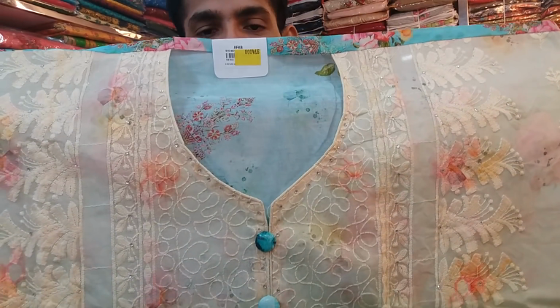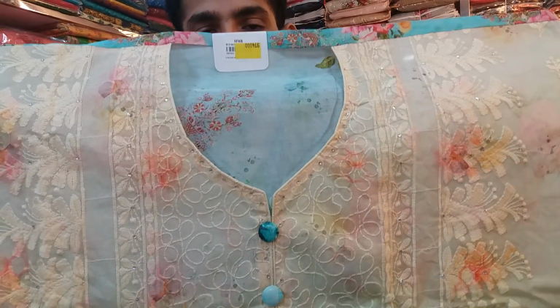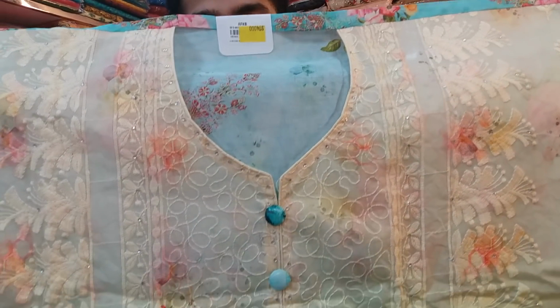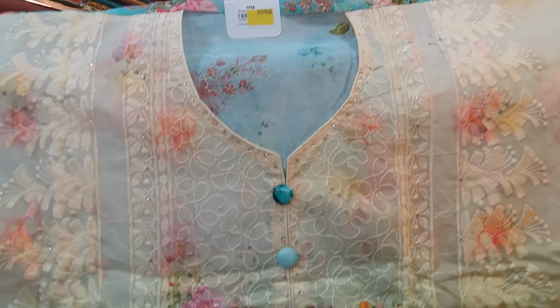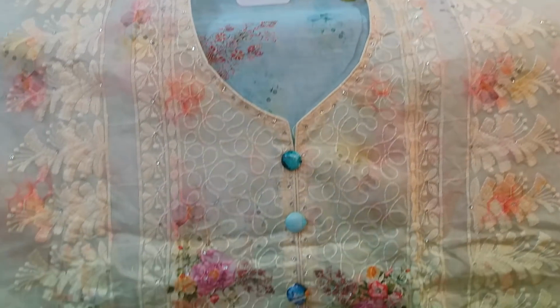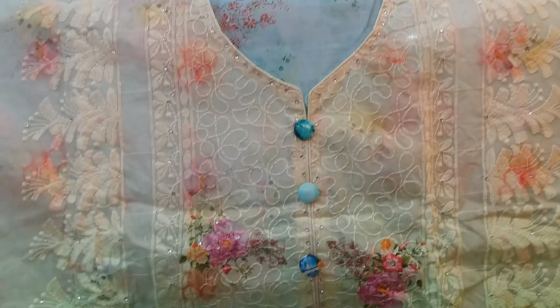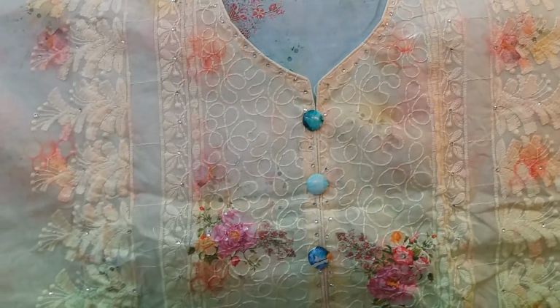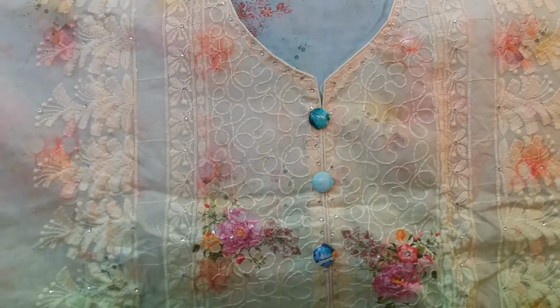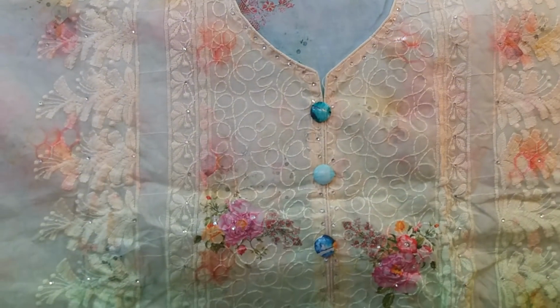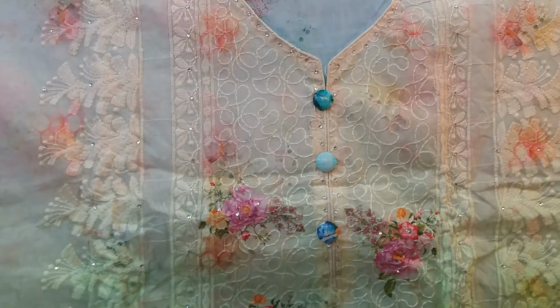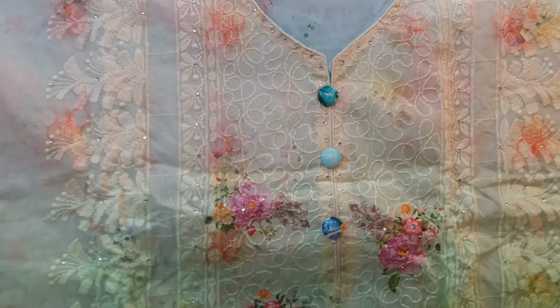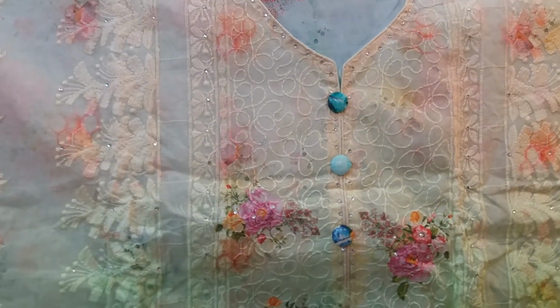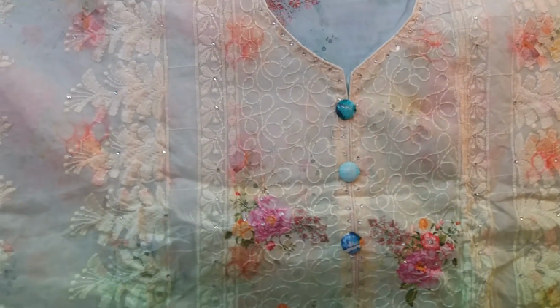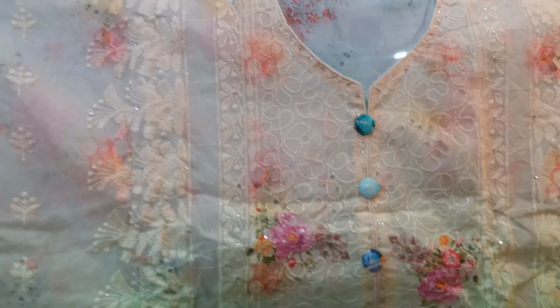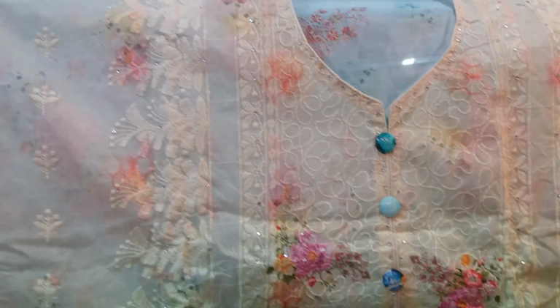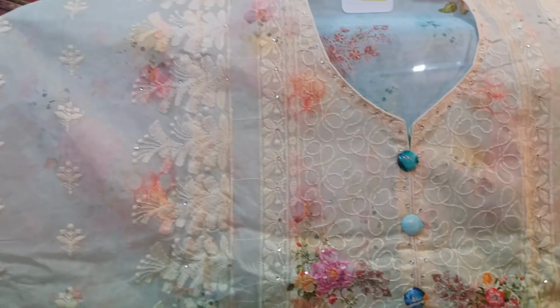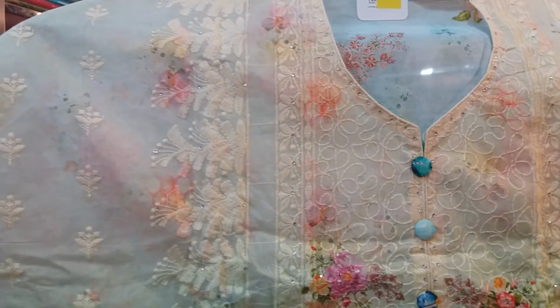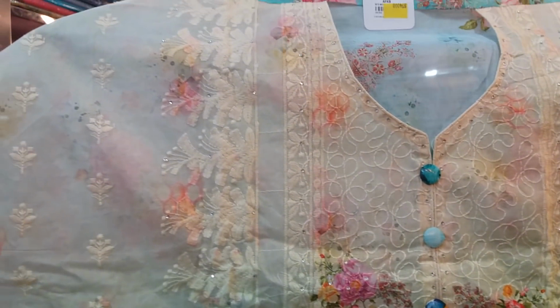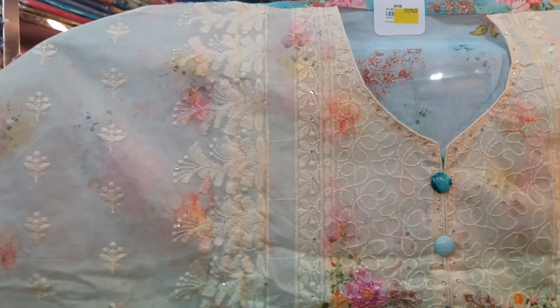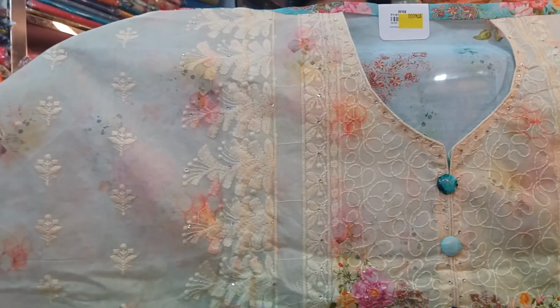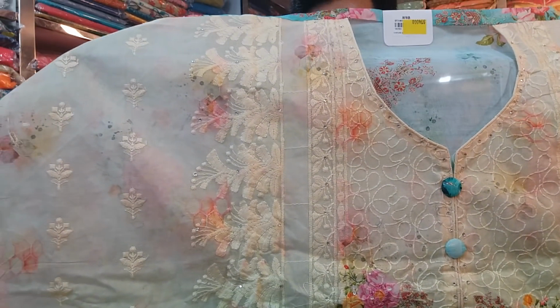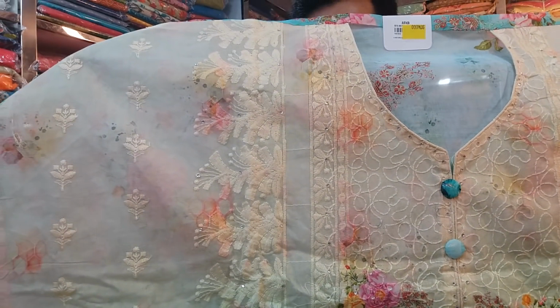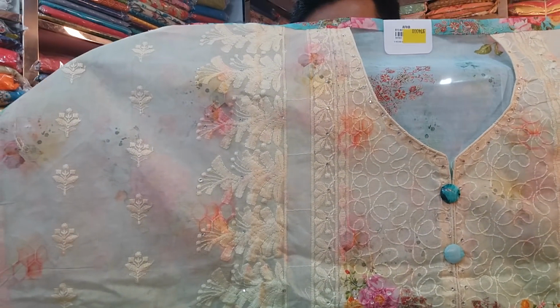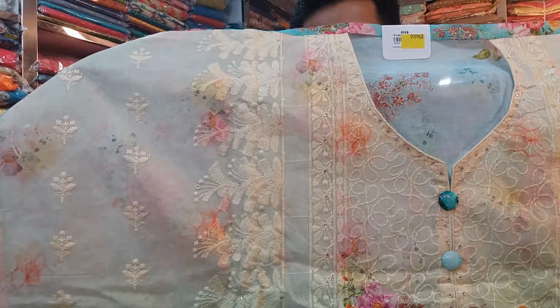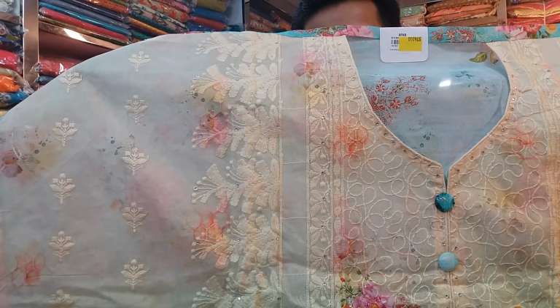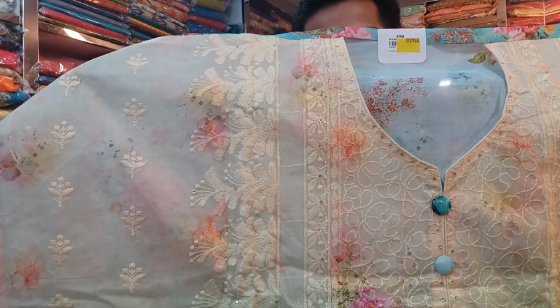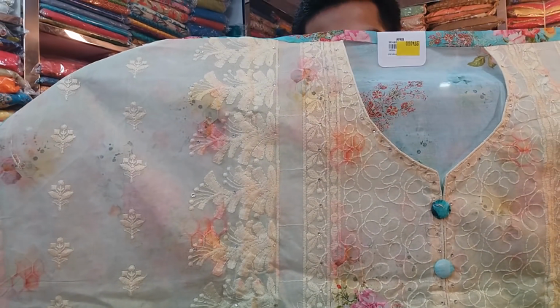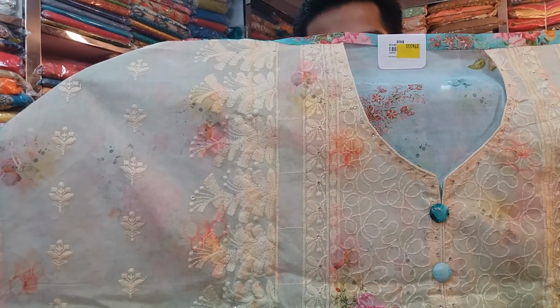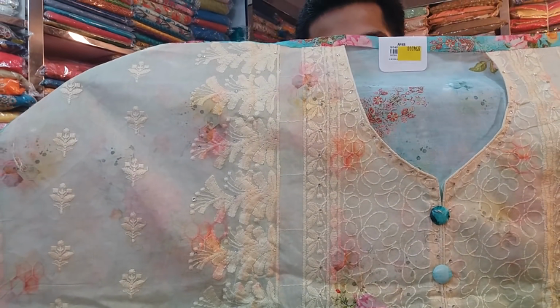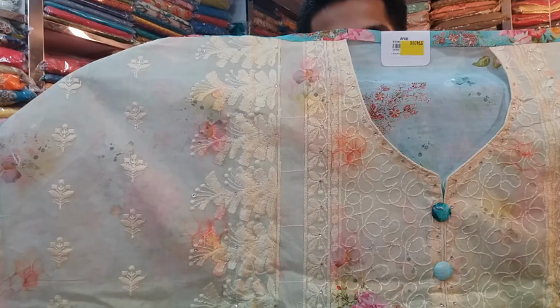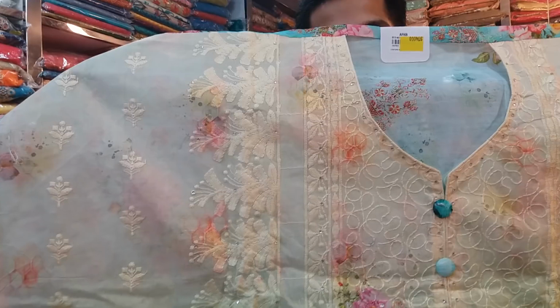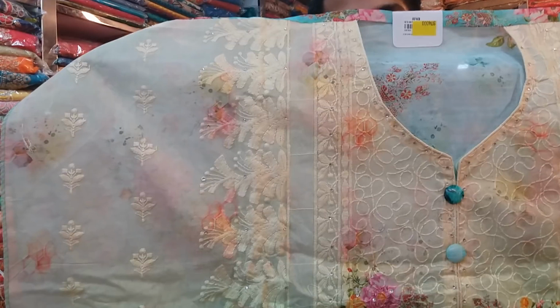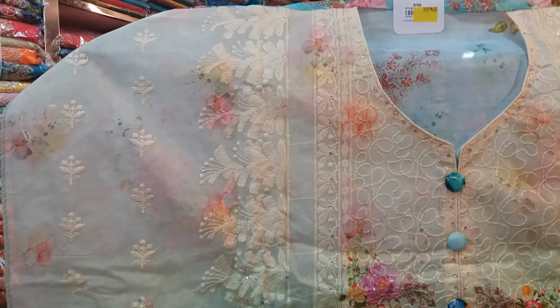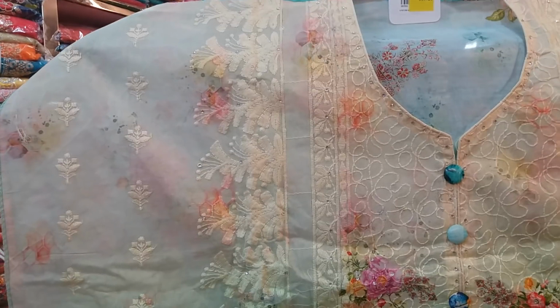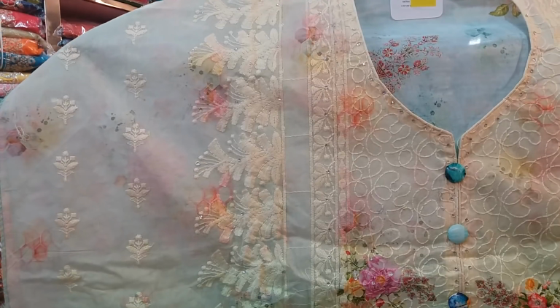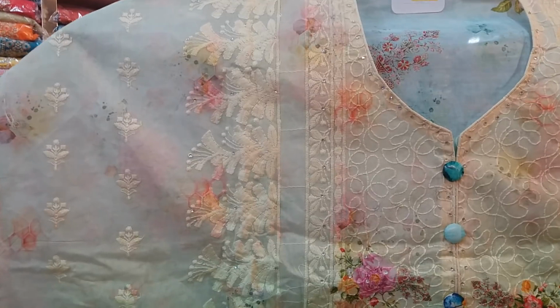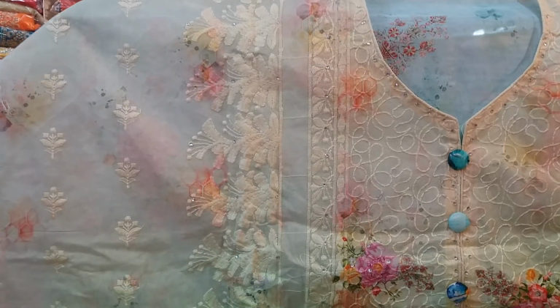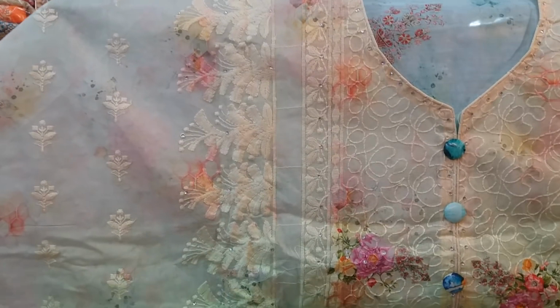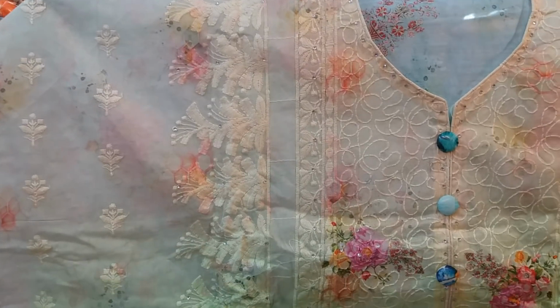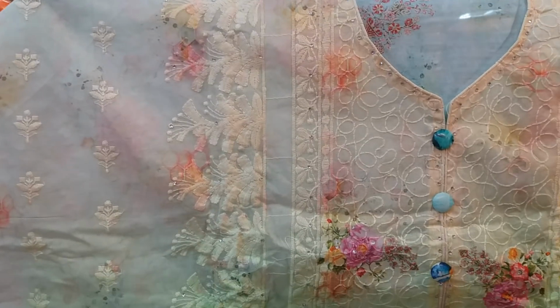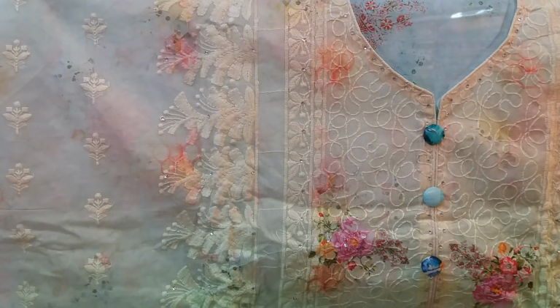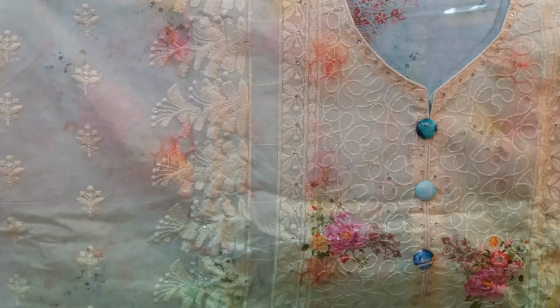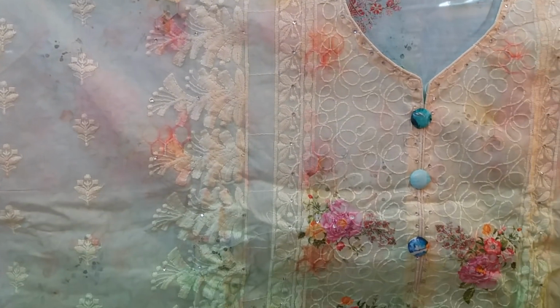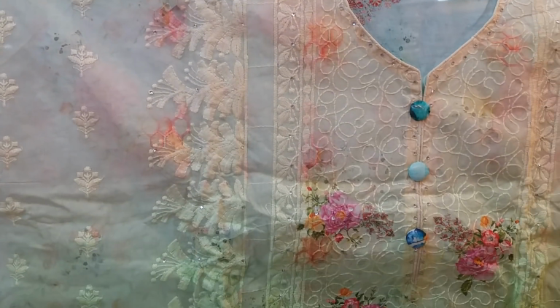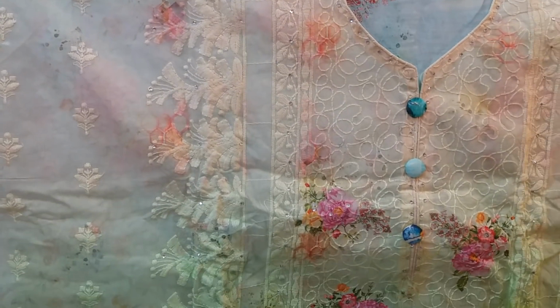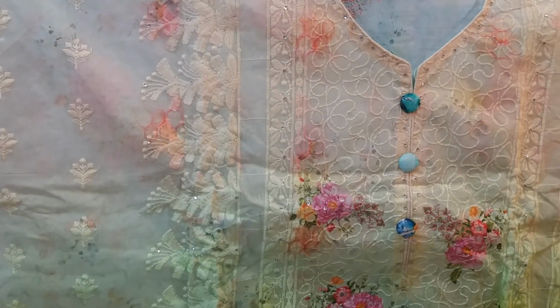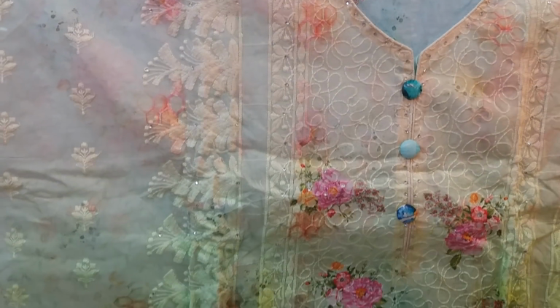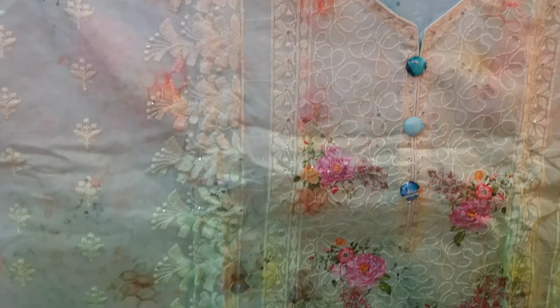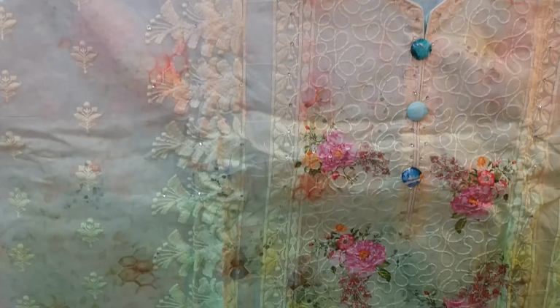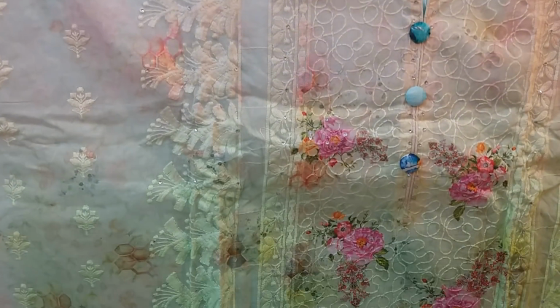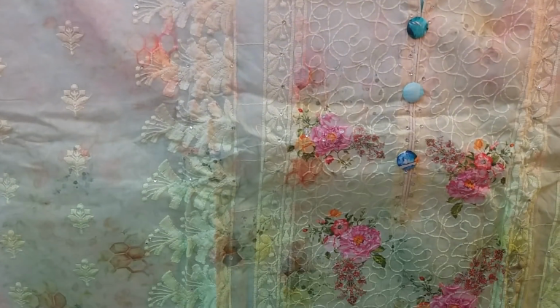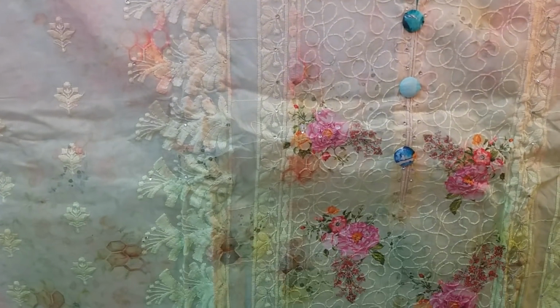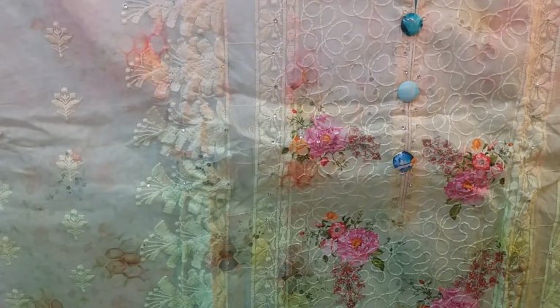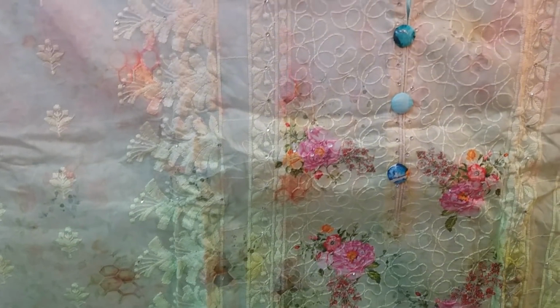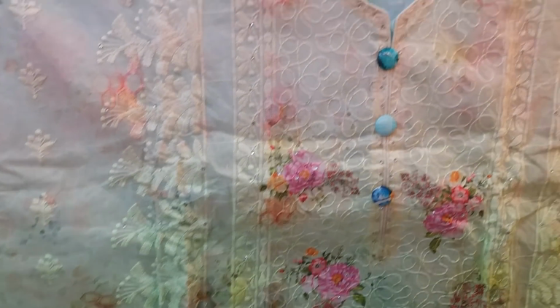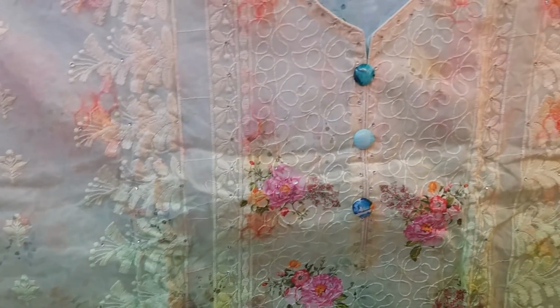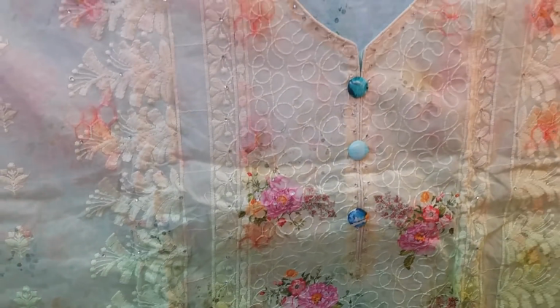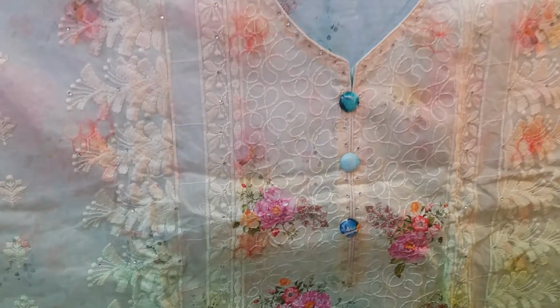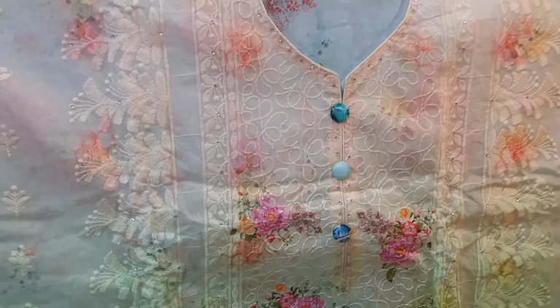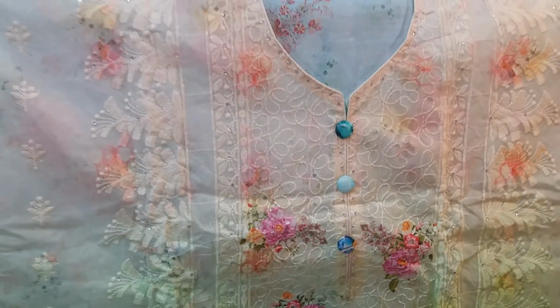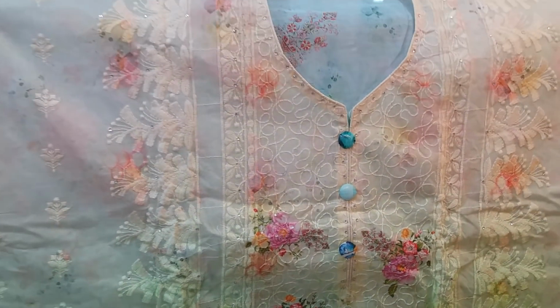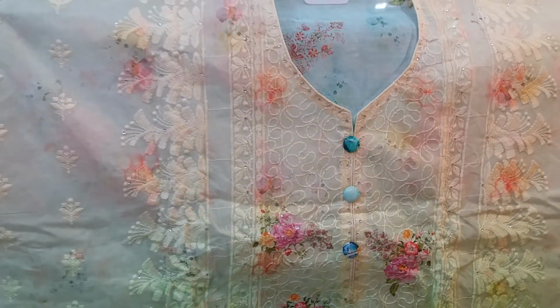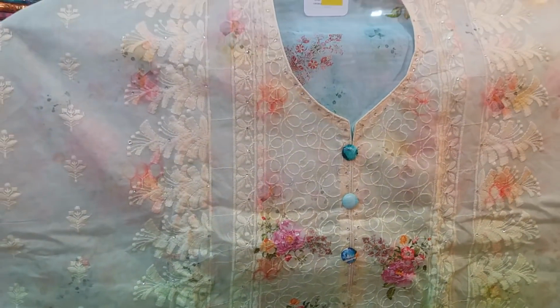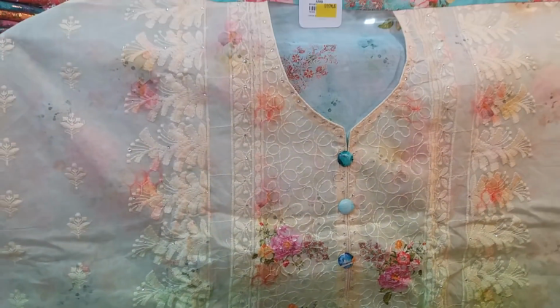This is a very beautiful collection. This is a very beautiful and very beautiful design. This is very beautiful.